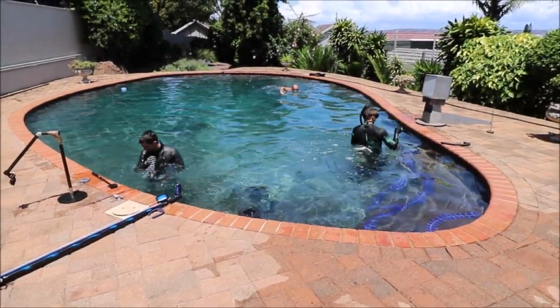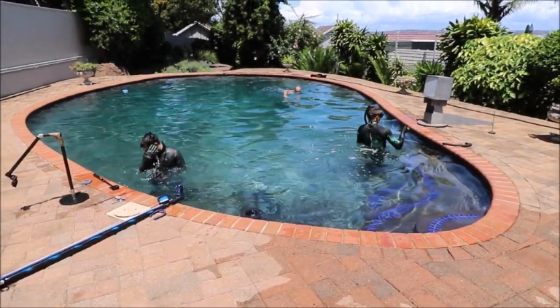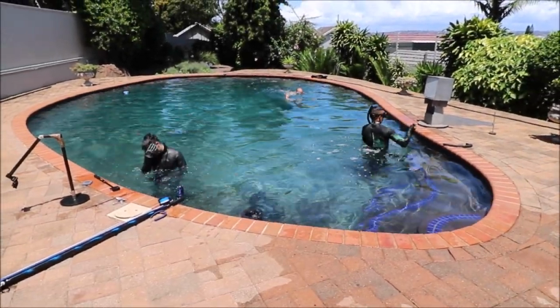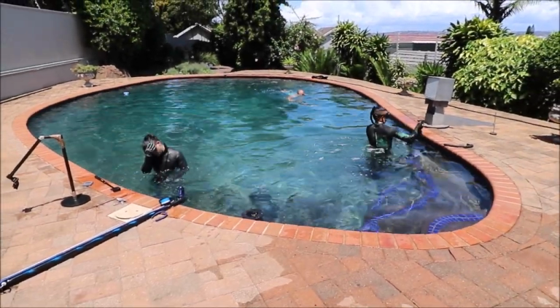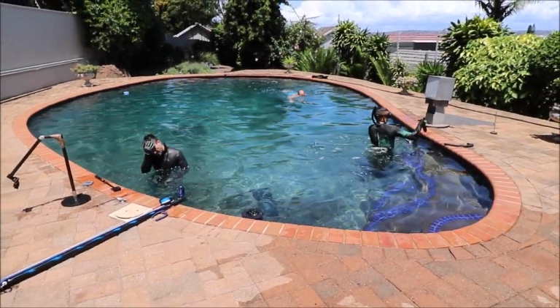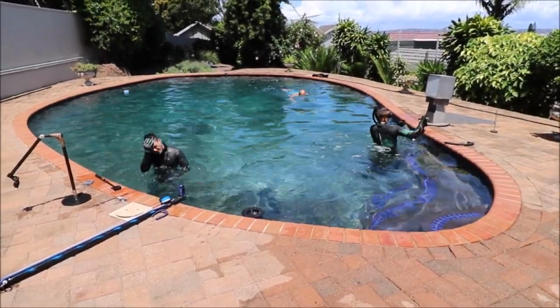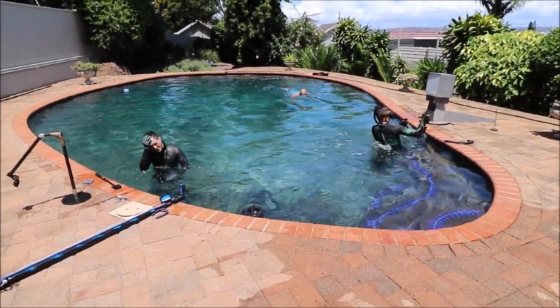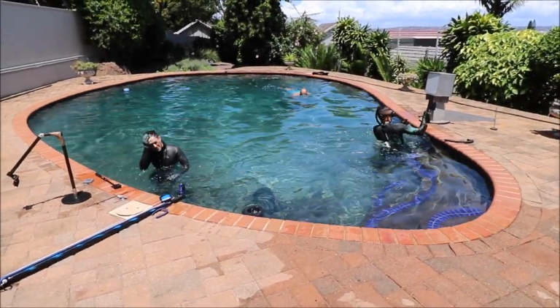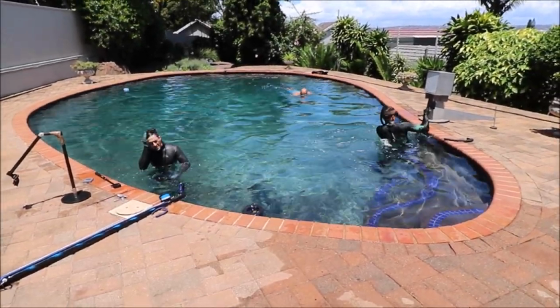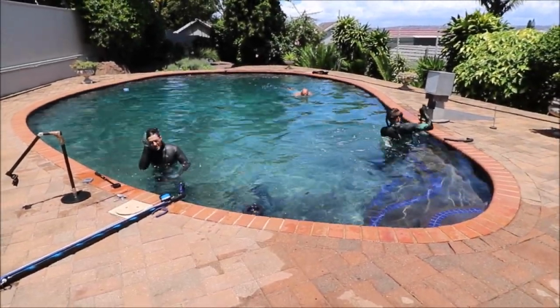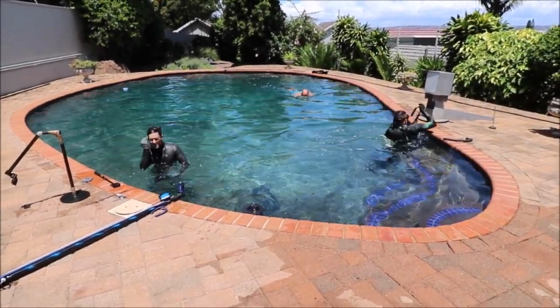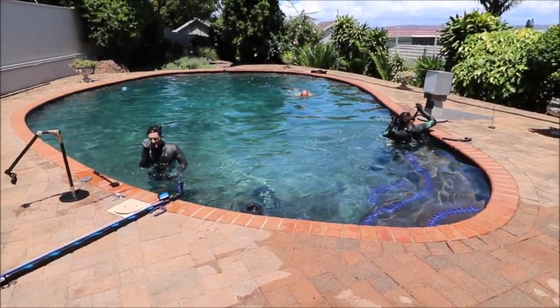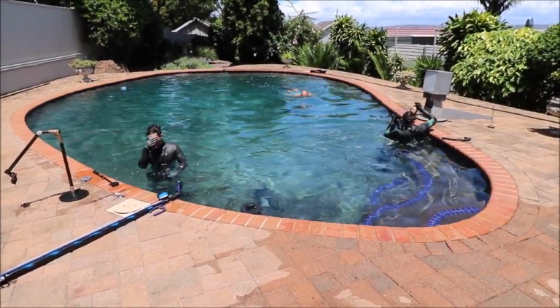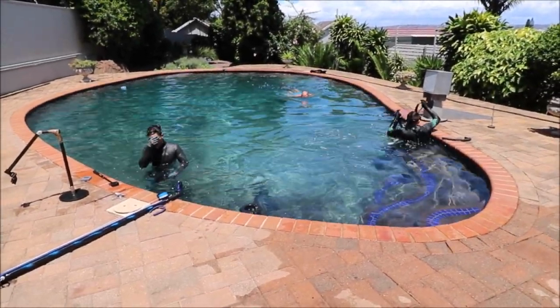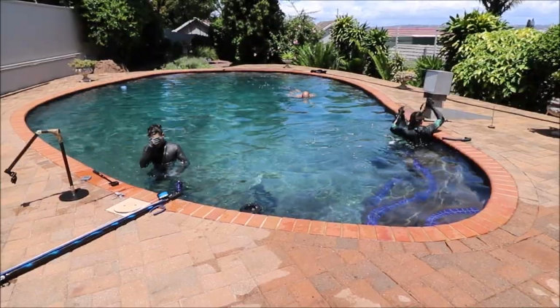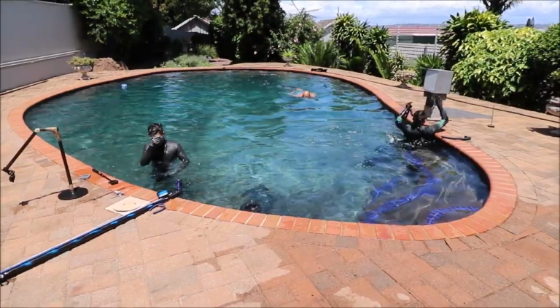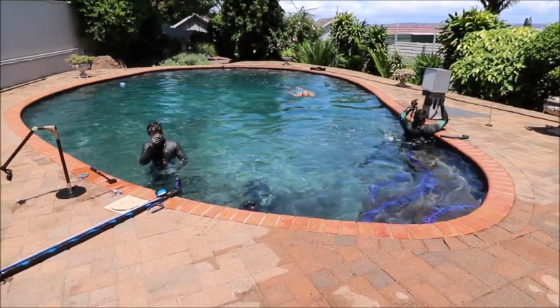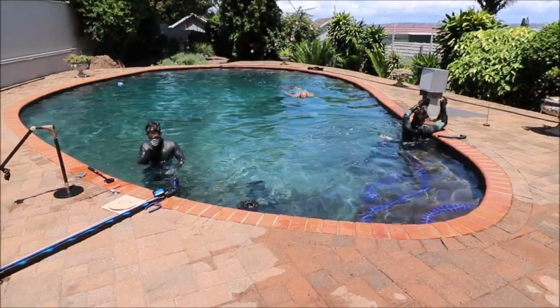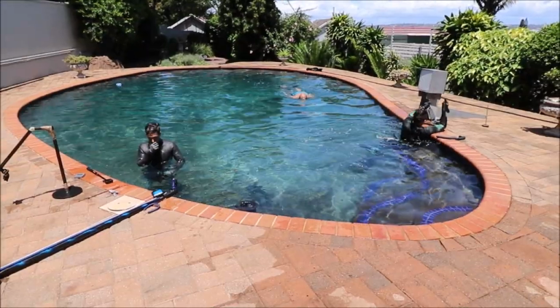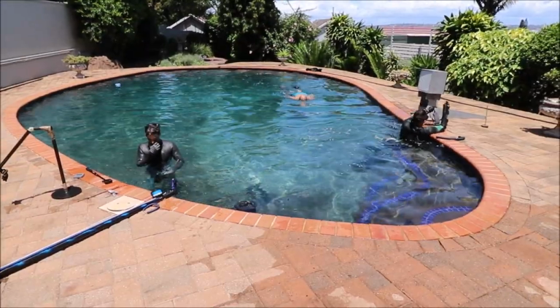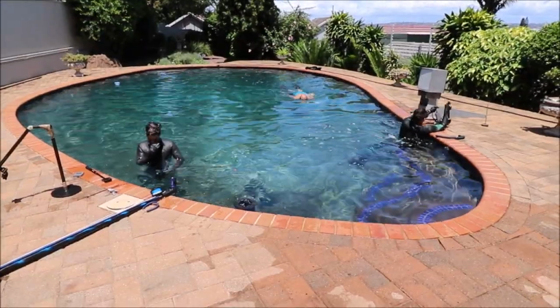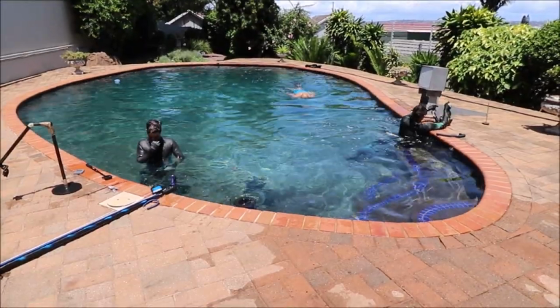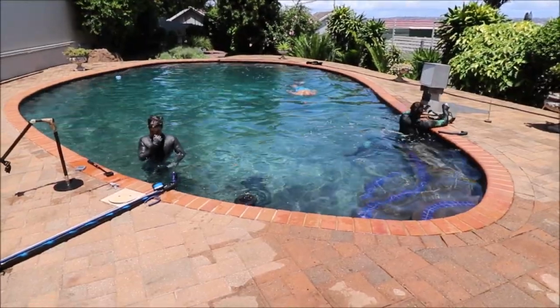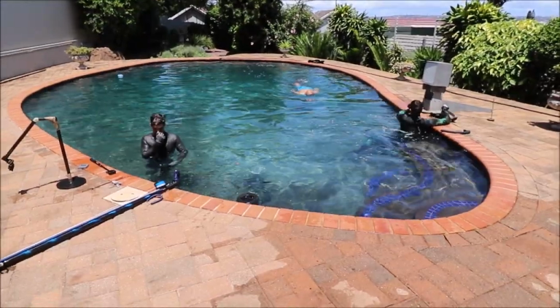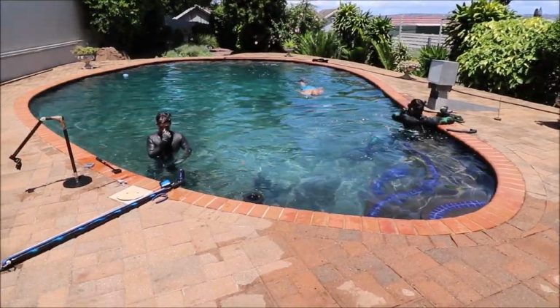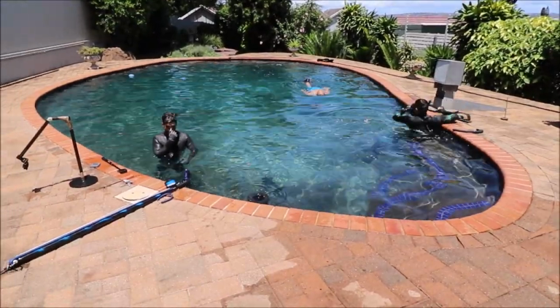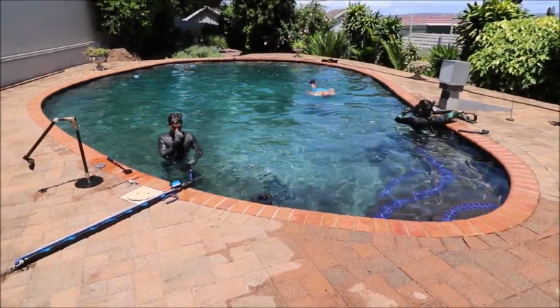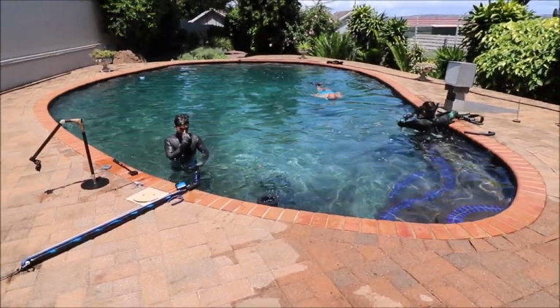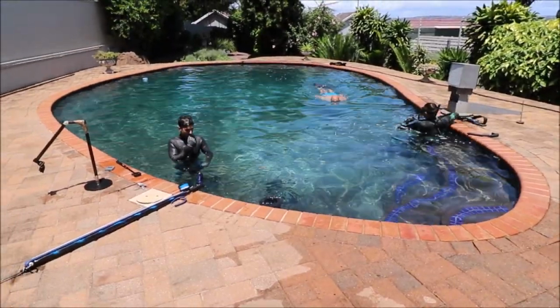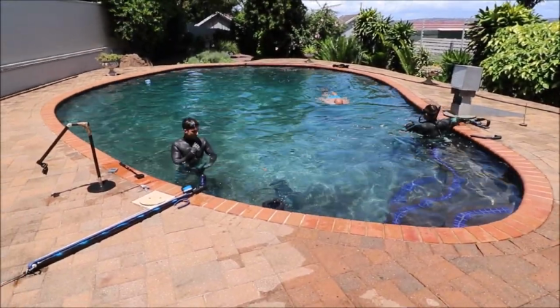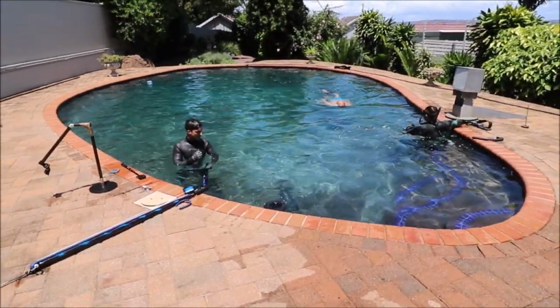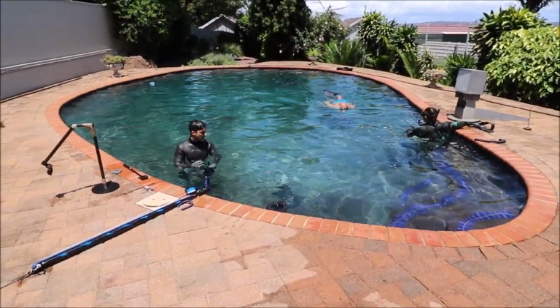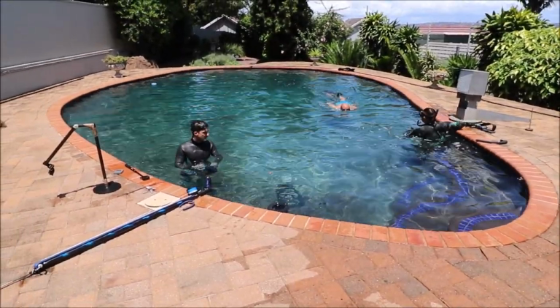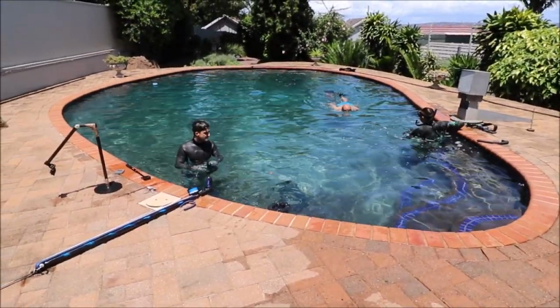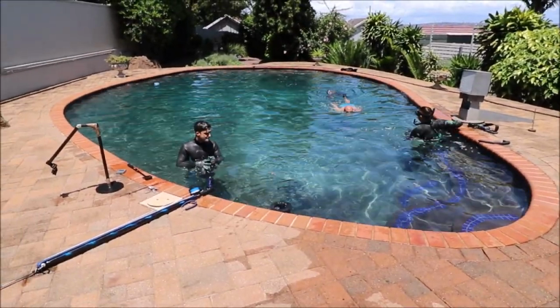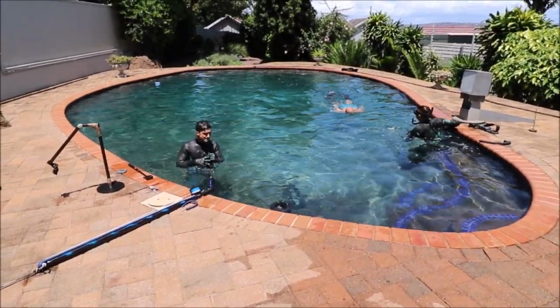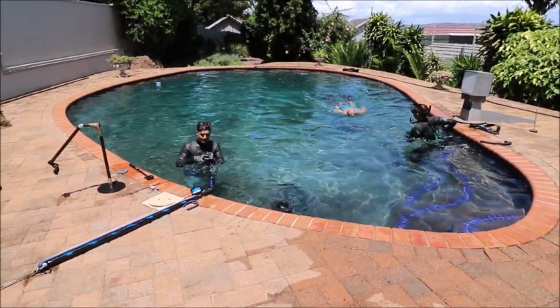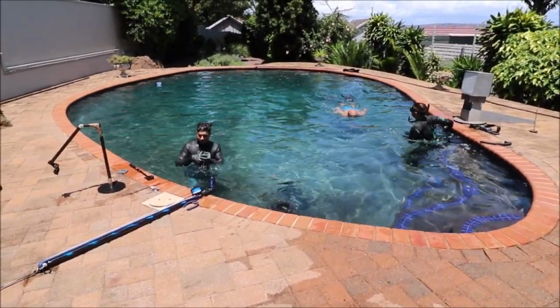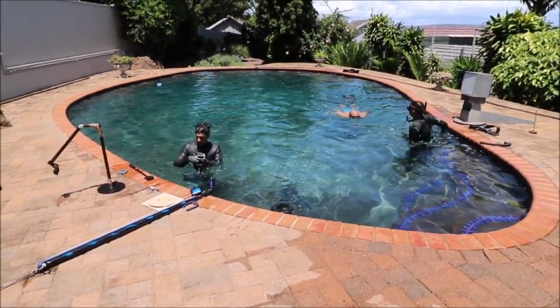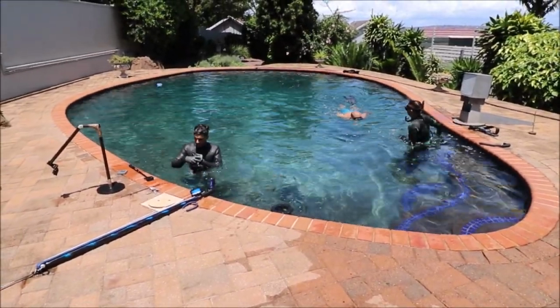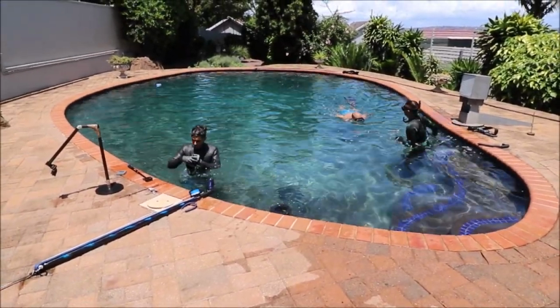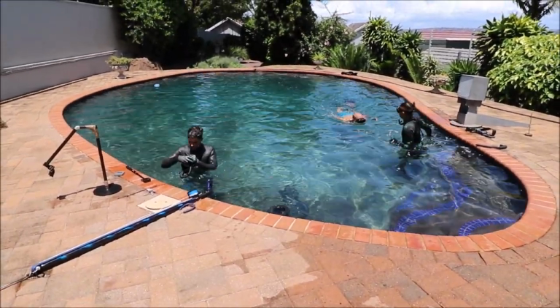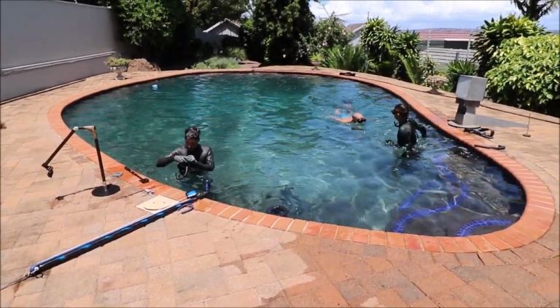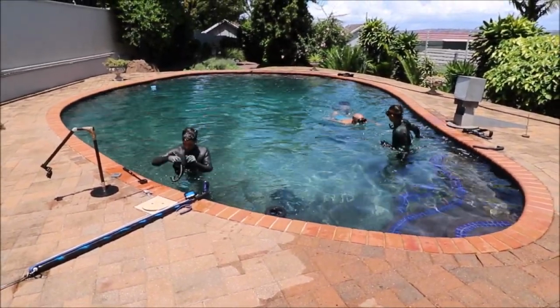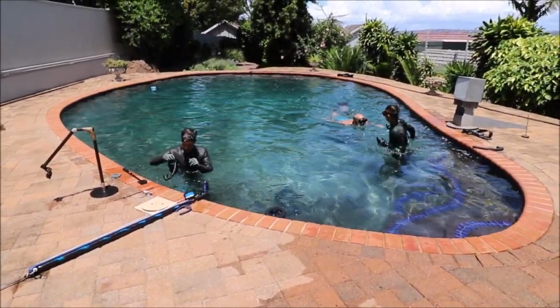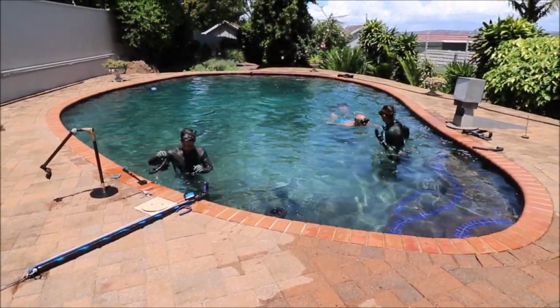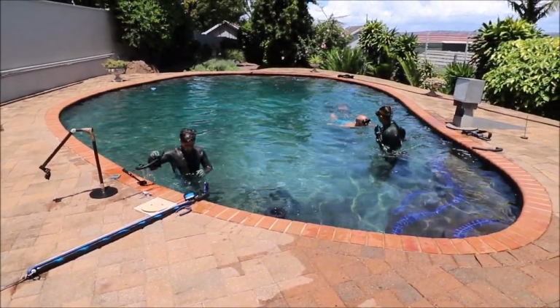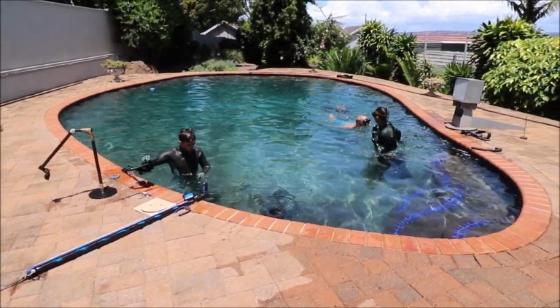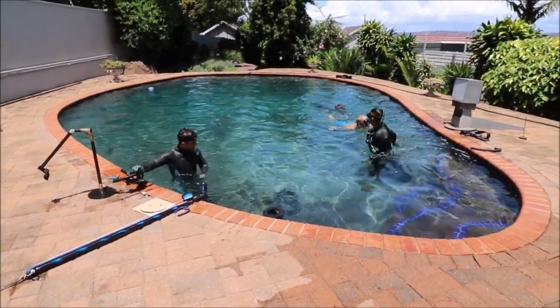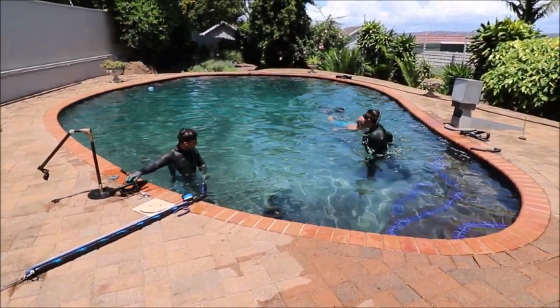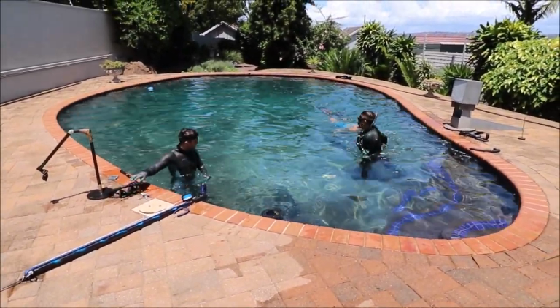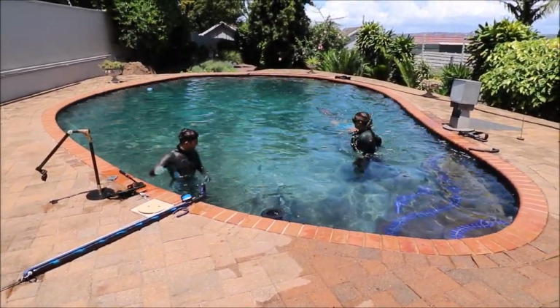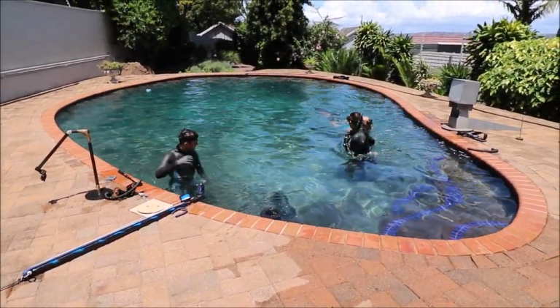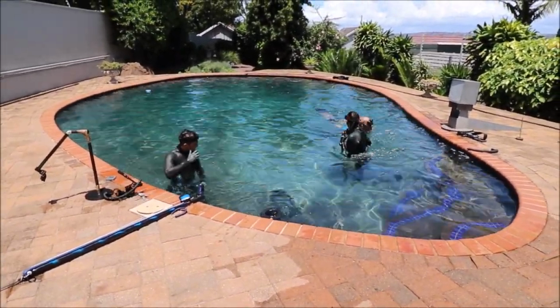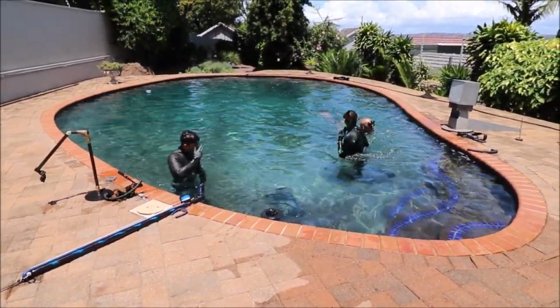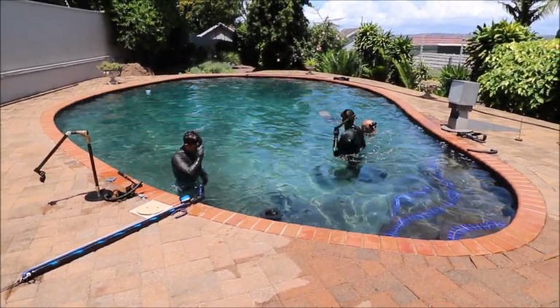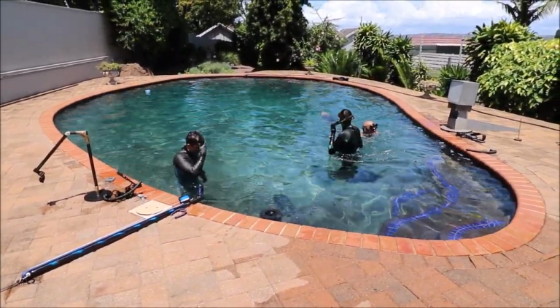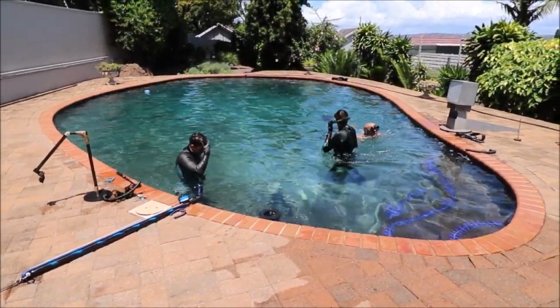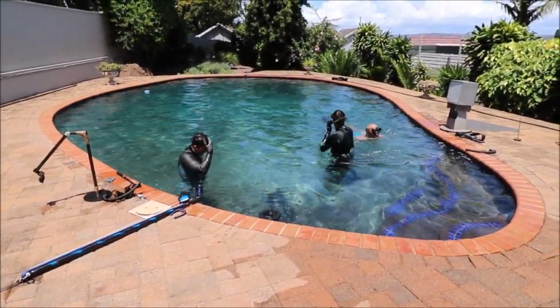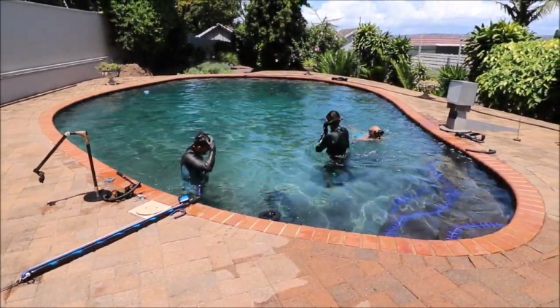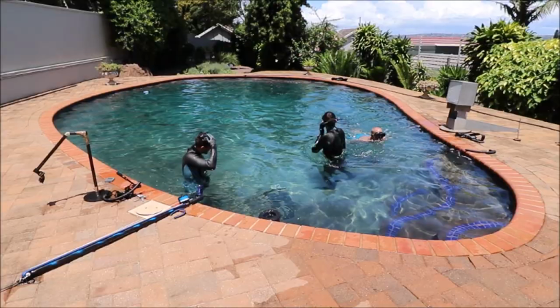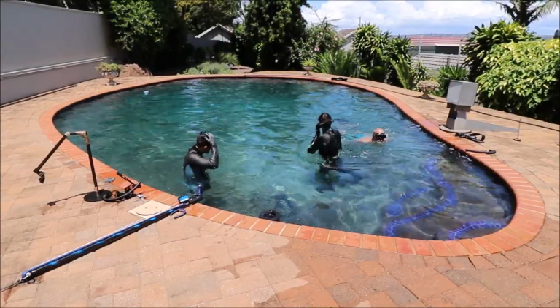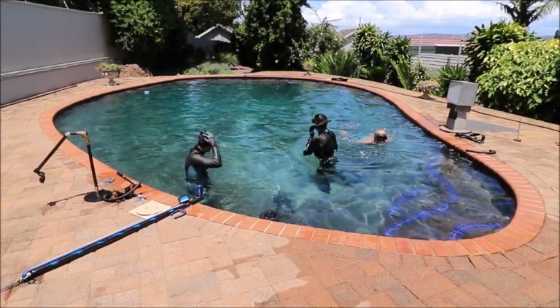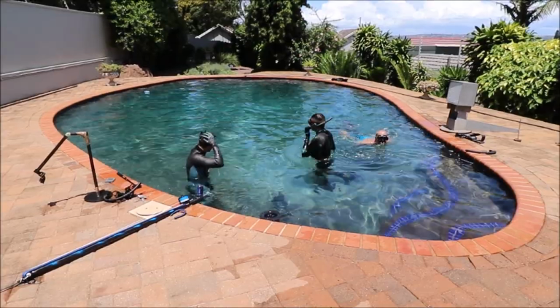And there we have it. Another pool session complete for the week, and we'll be back in the water in a few days with some more changes.